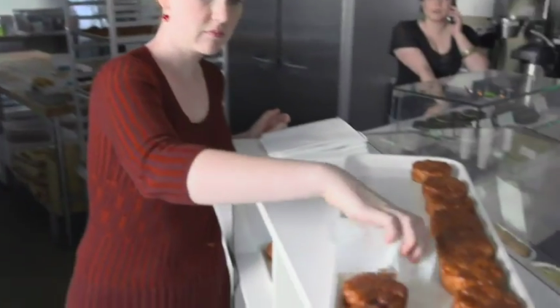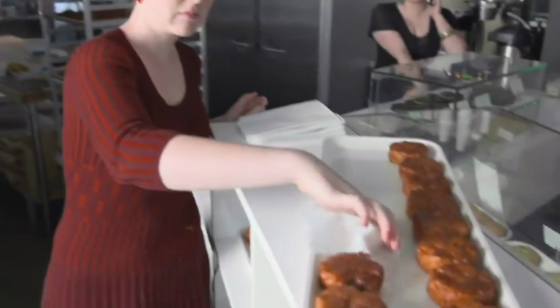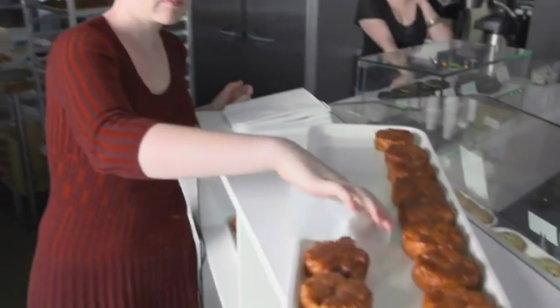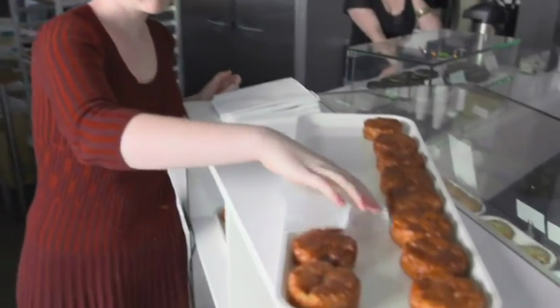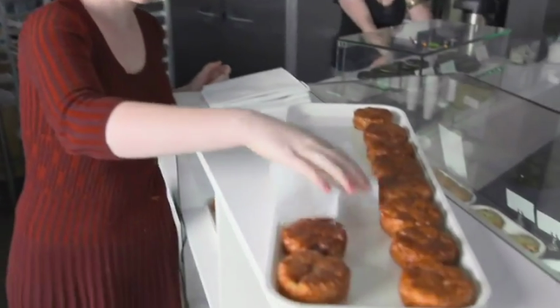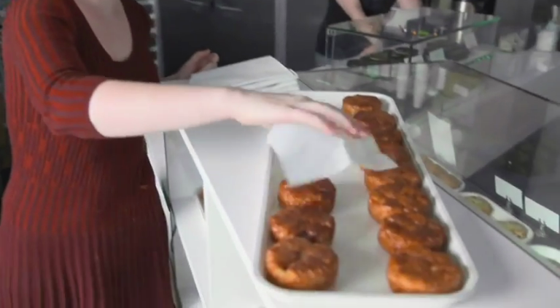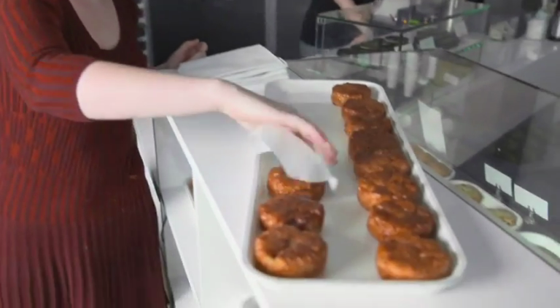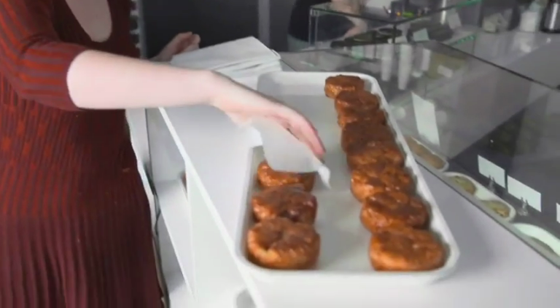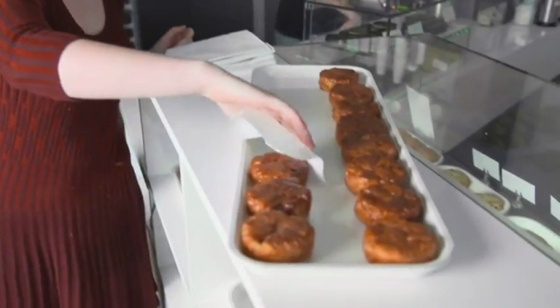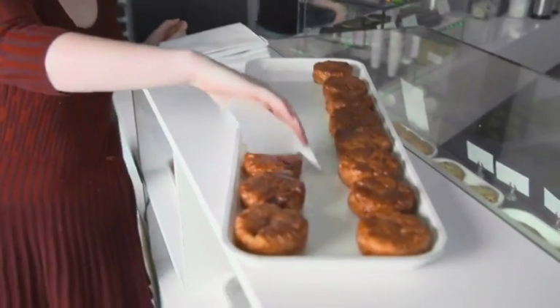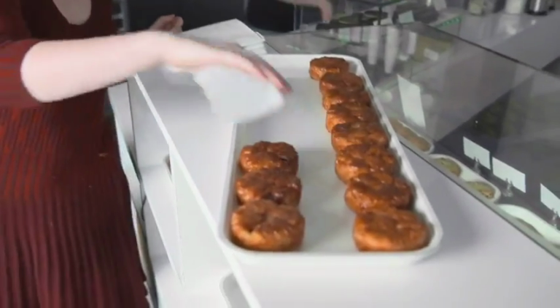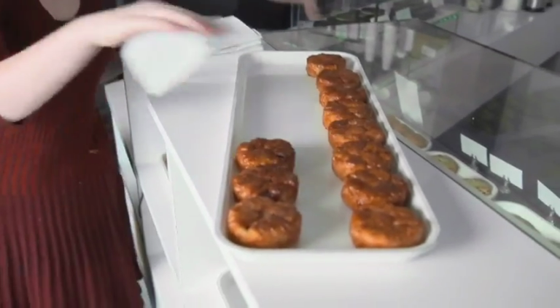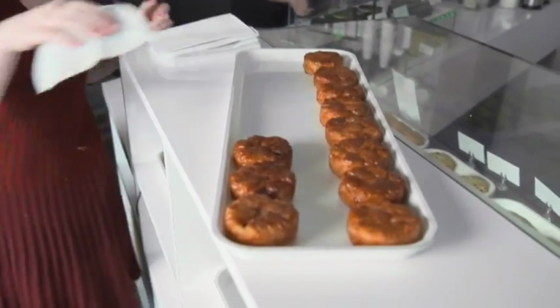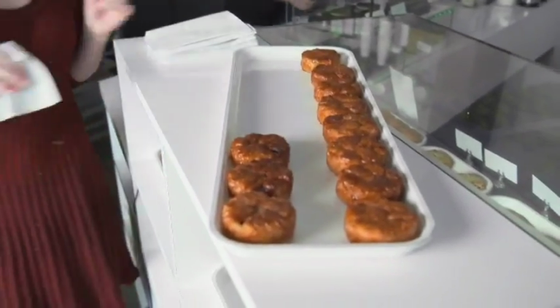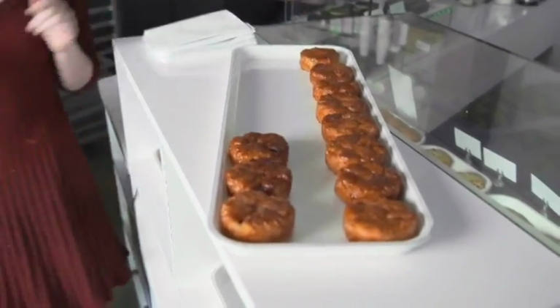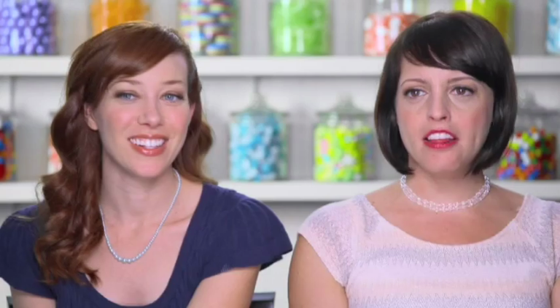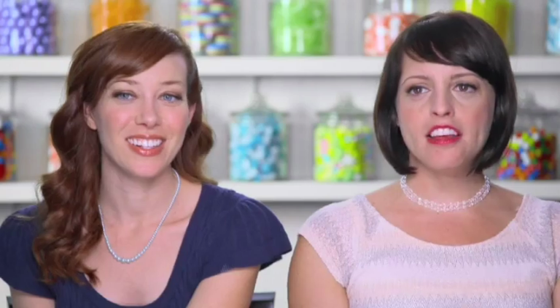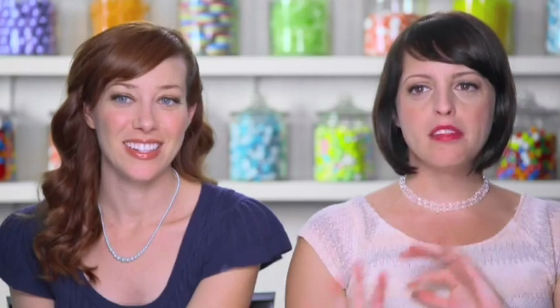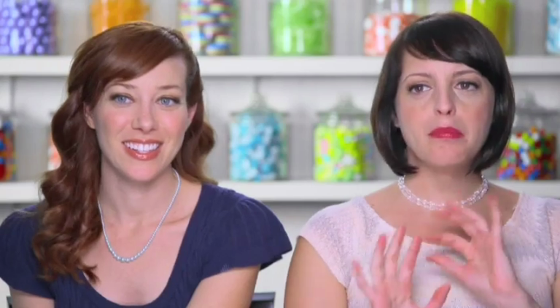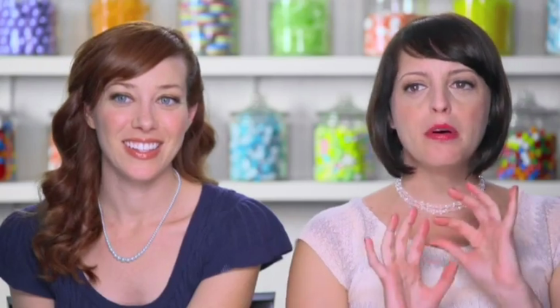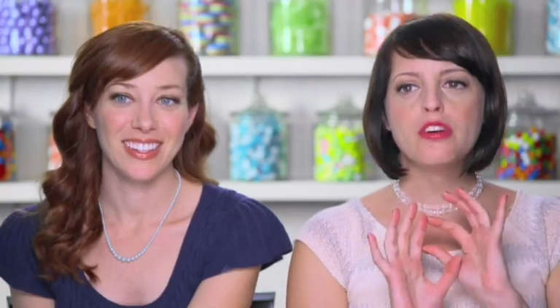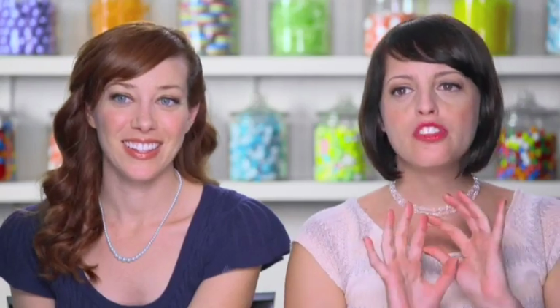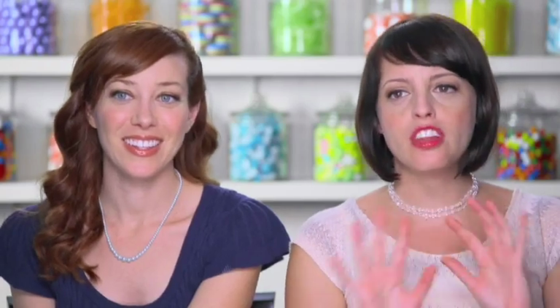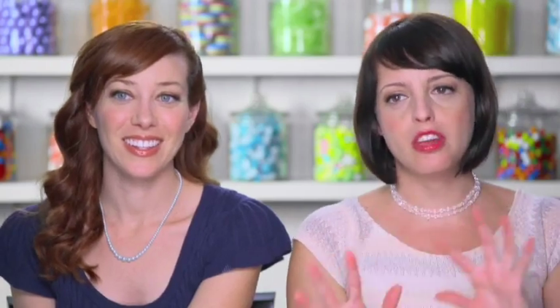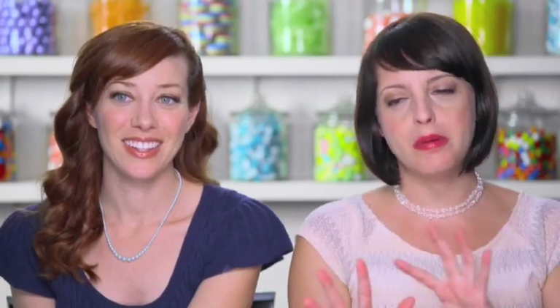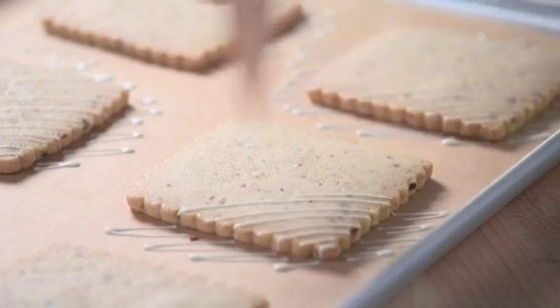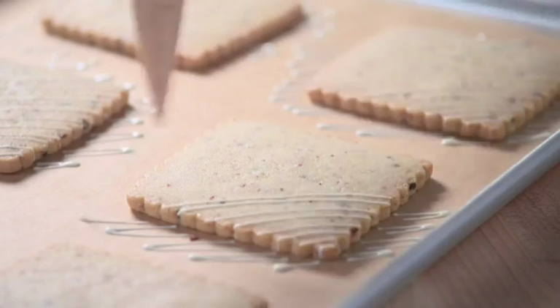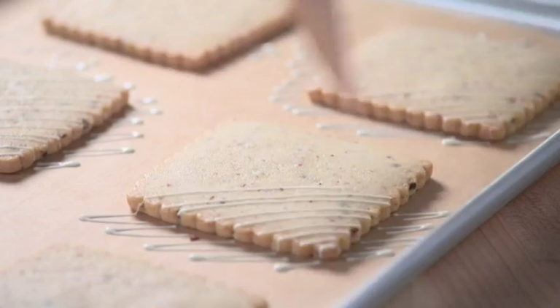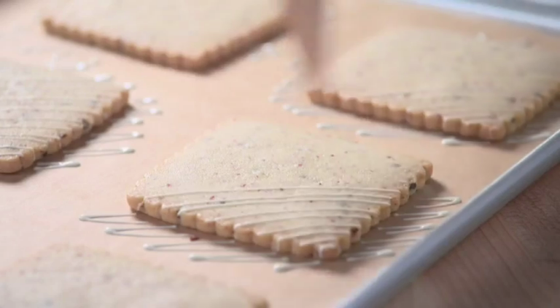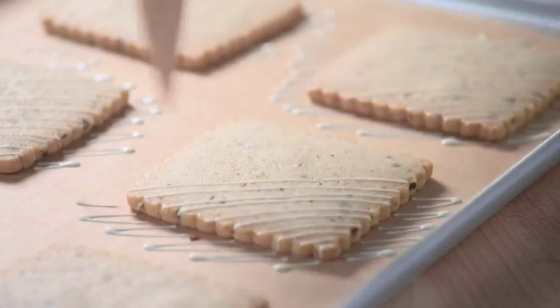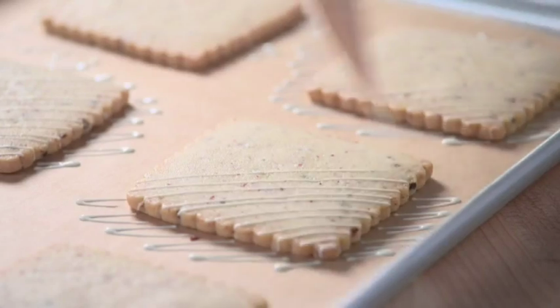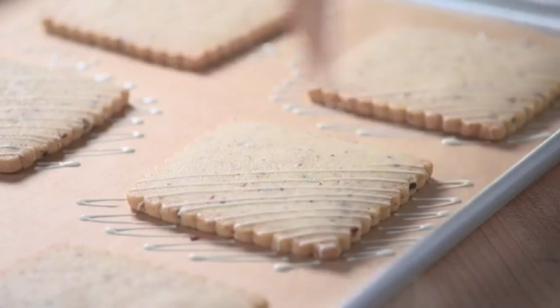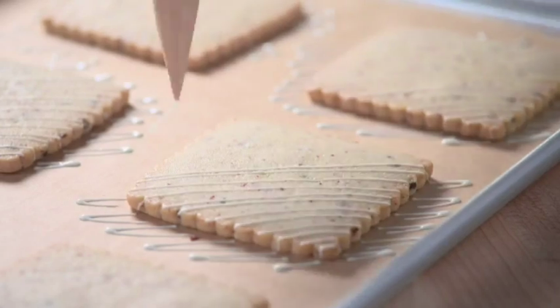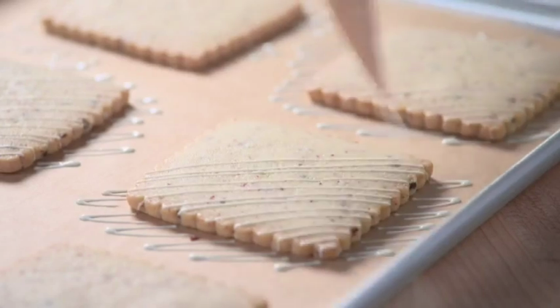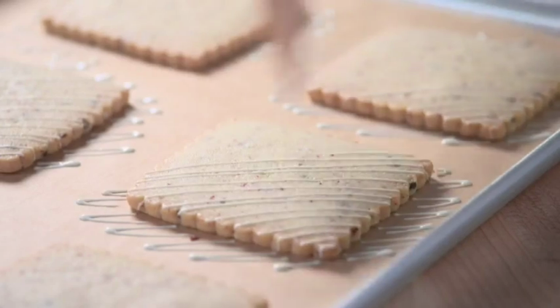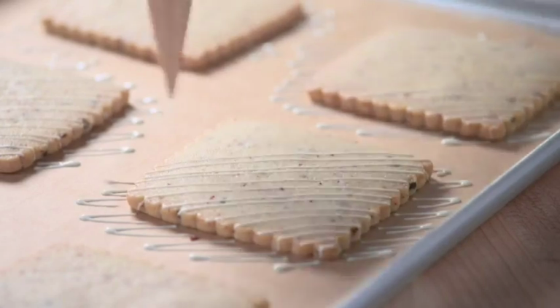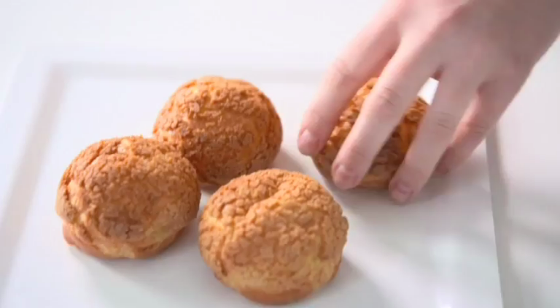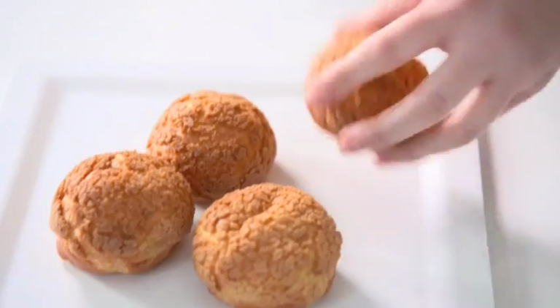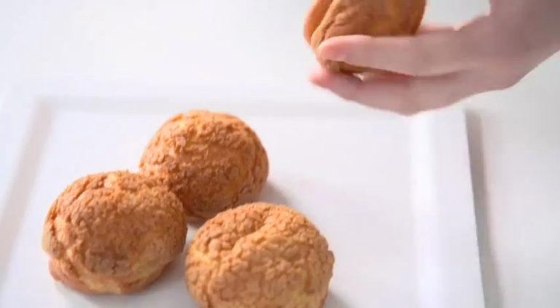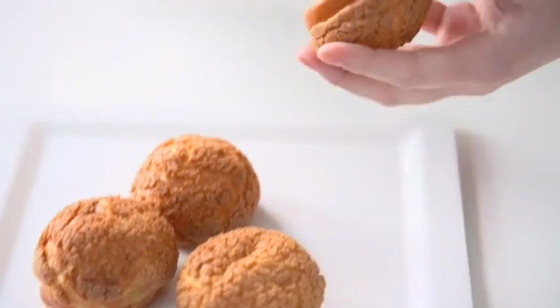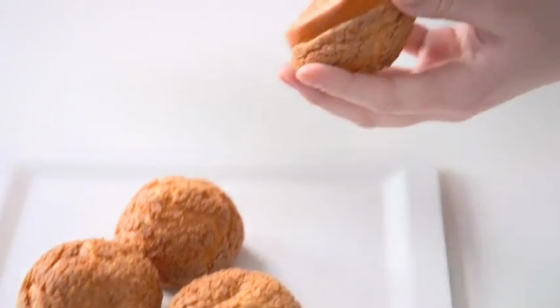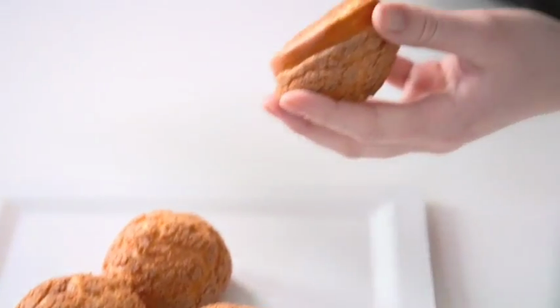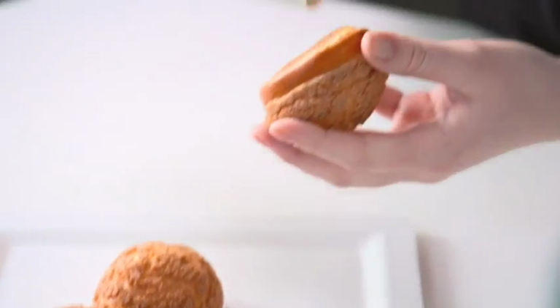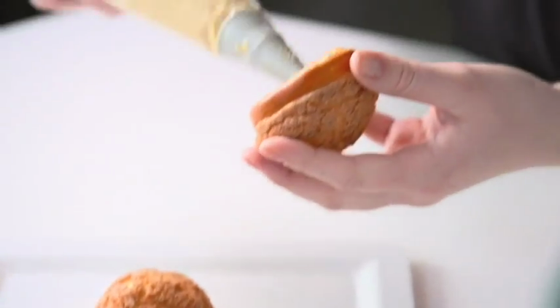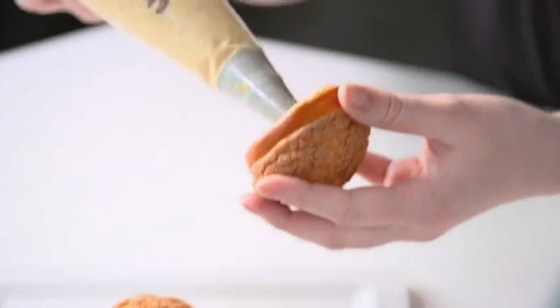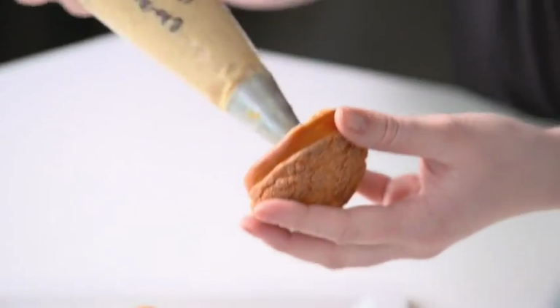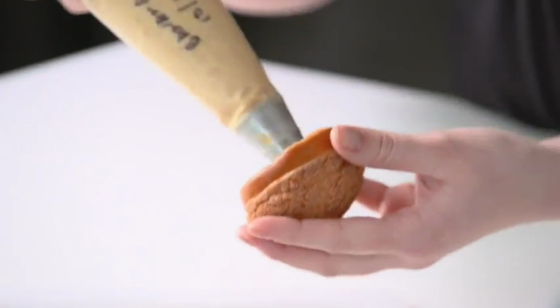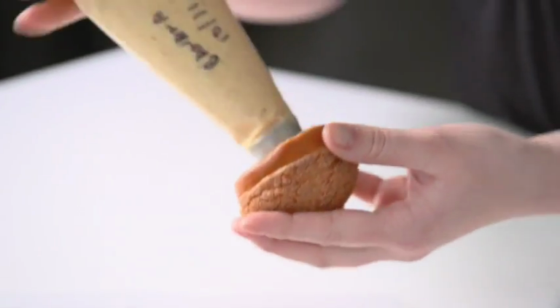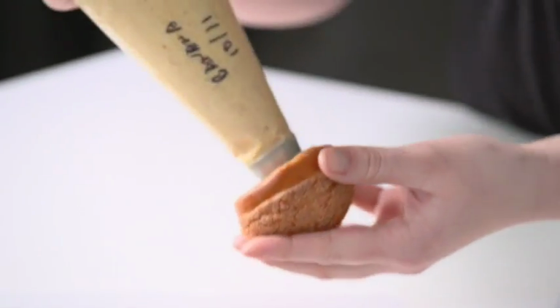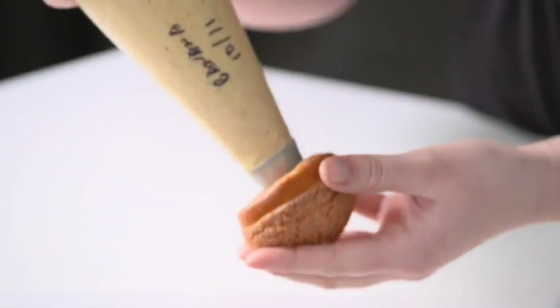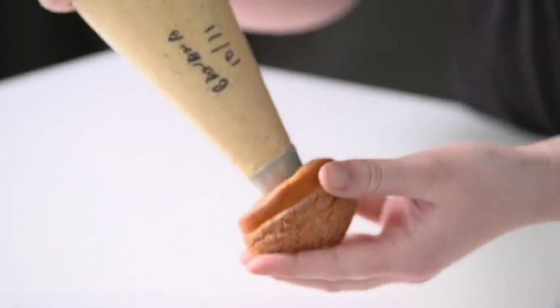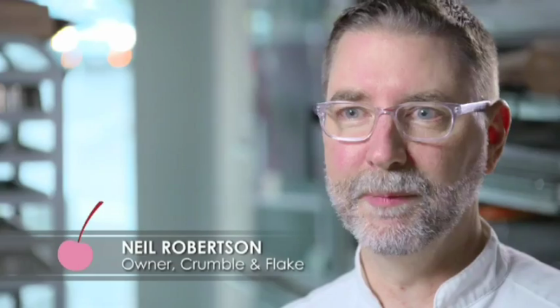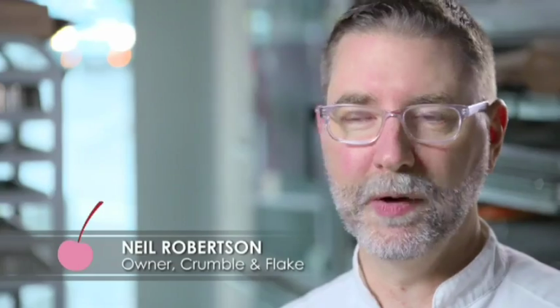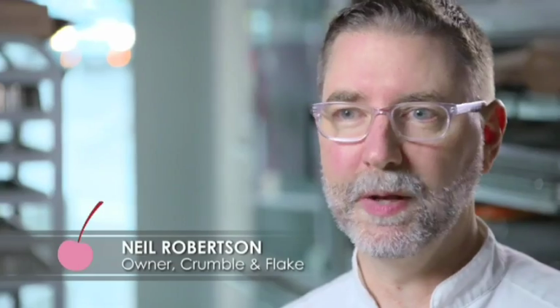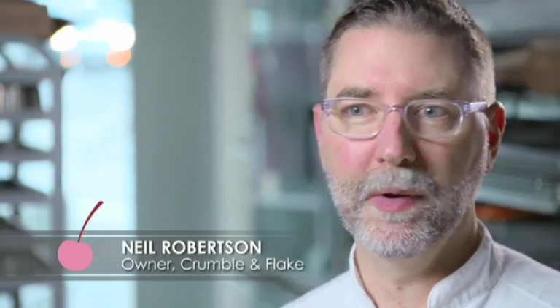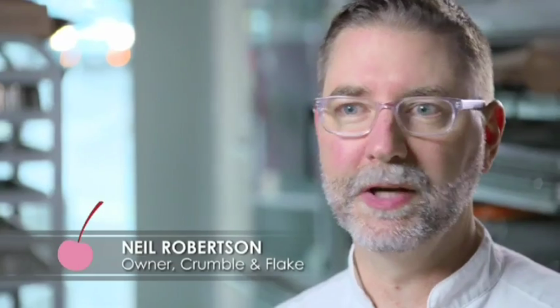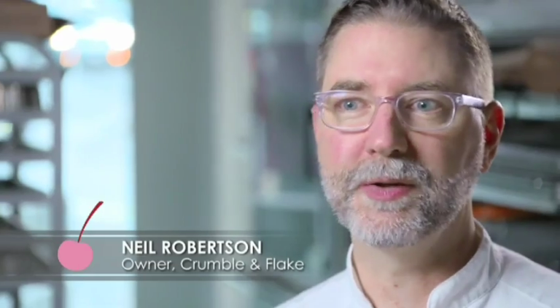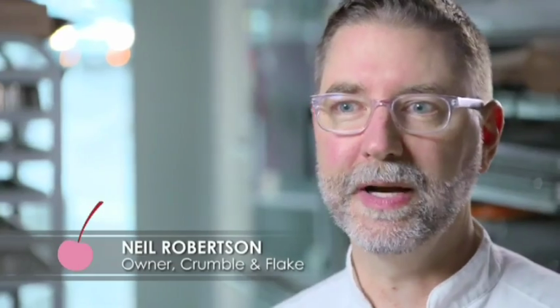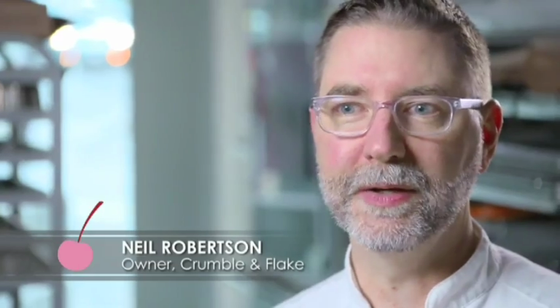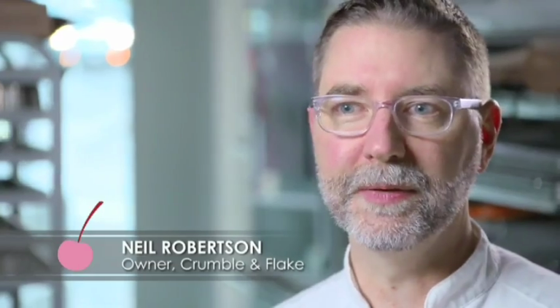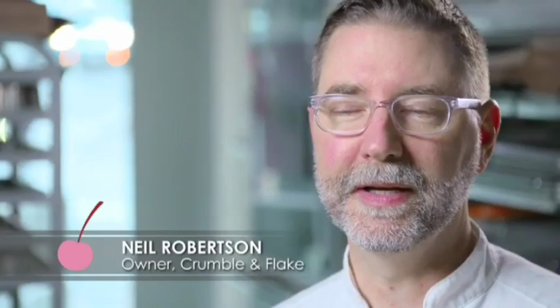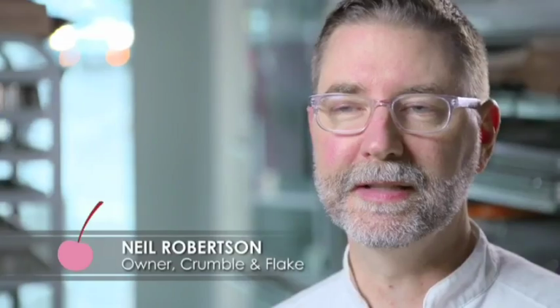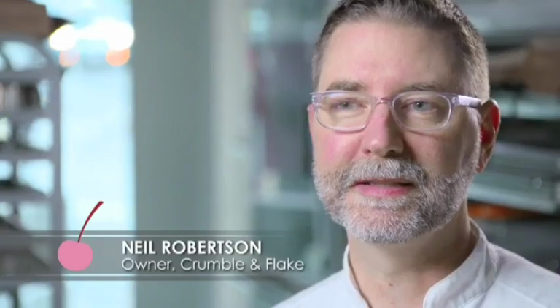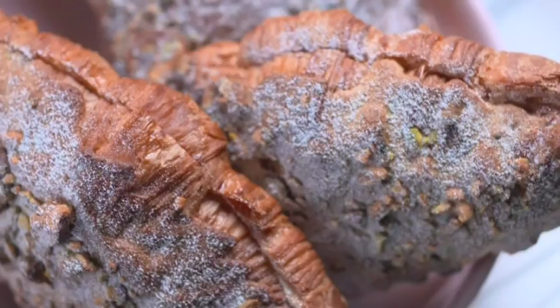He likes to experiment. He likes to push the limit. The more interesting we are, the more people love it, and the more they want to try new things.